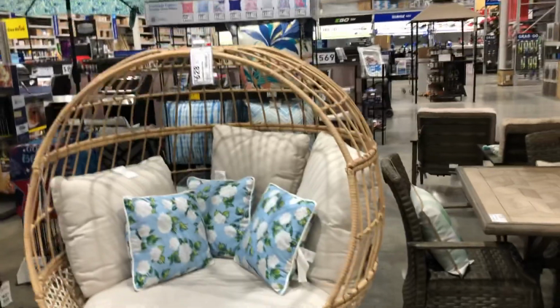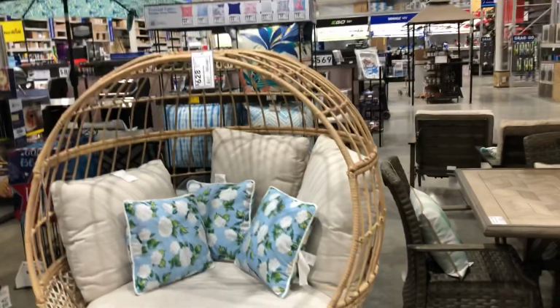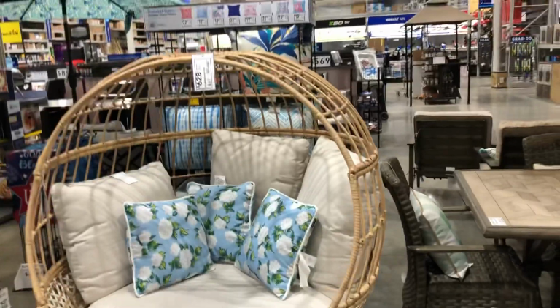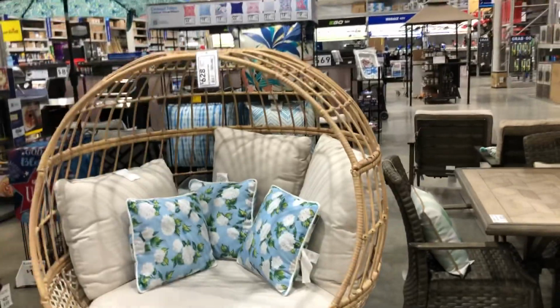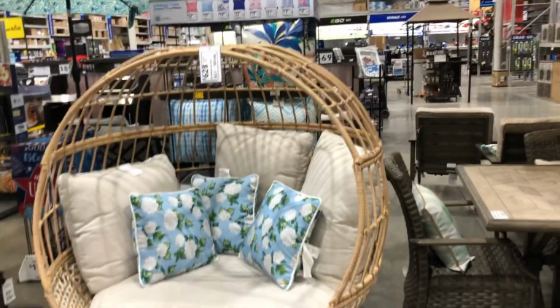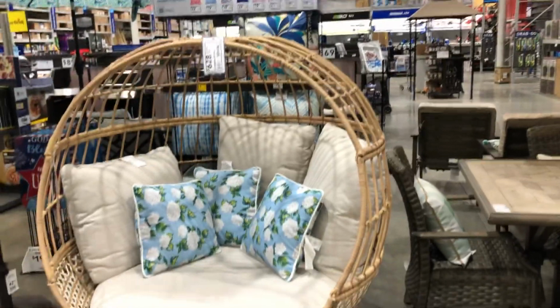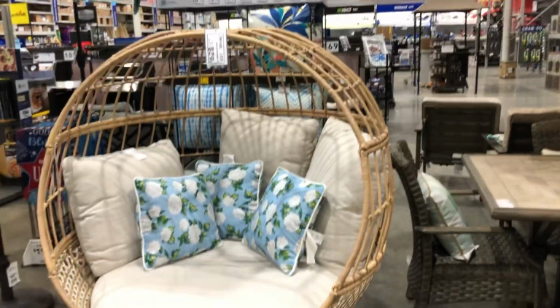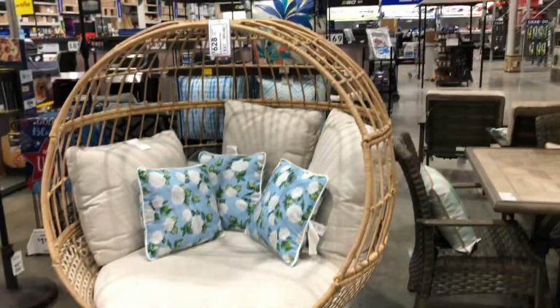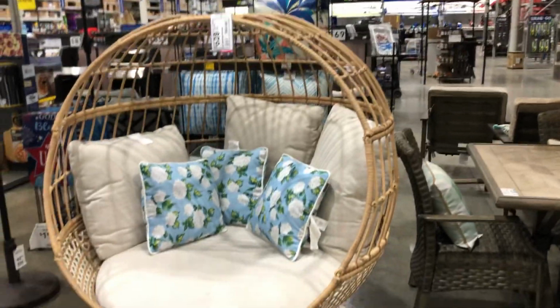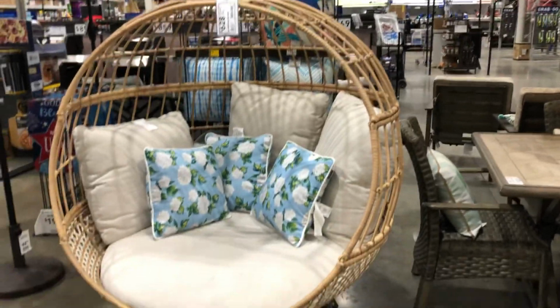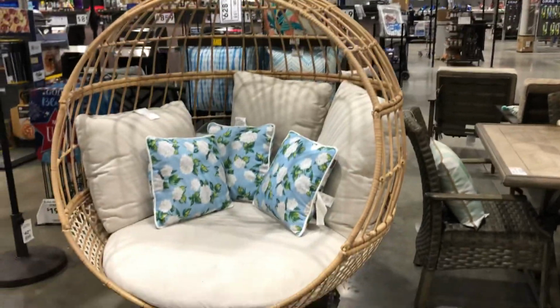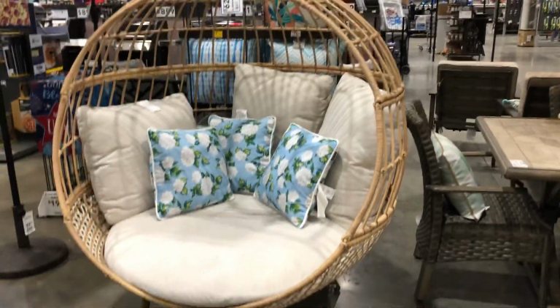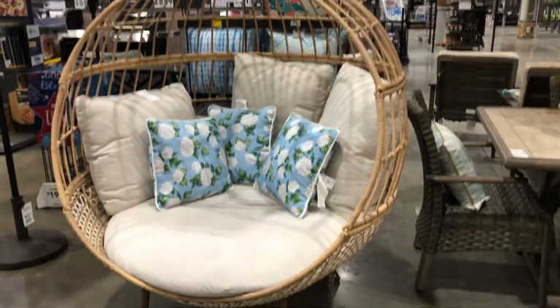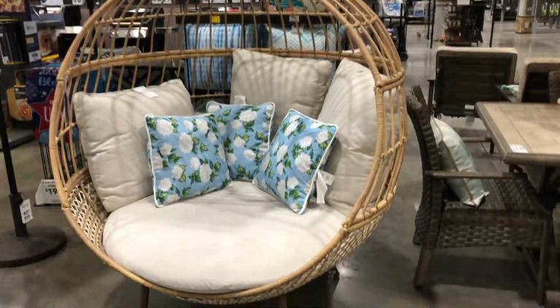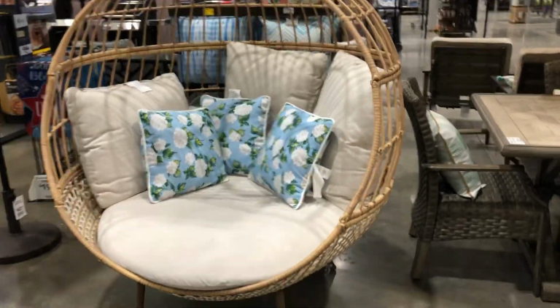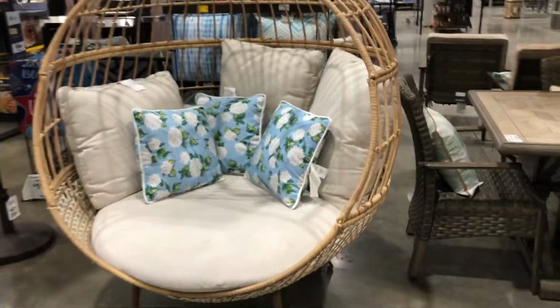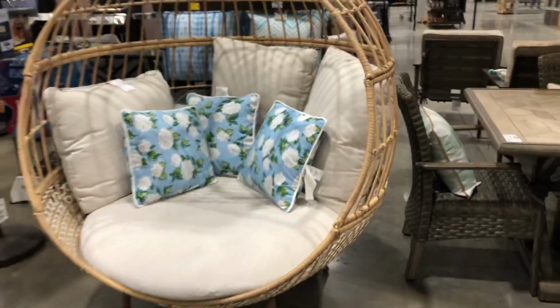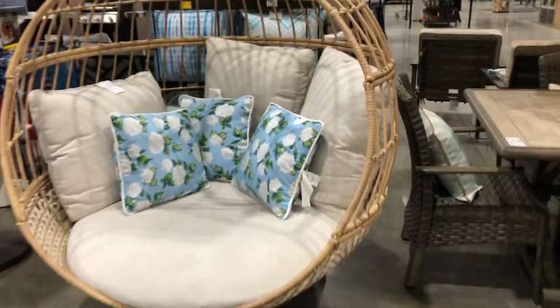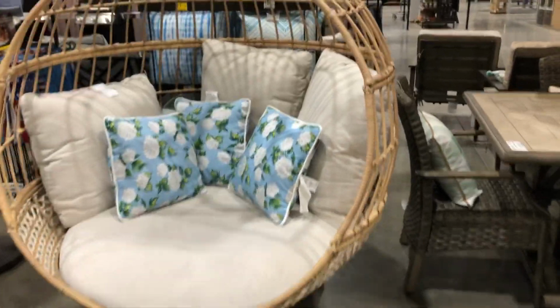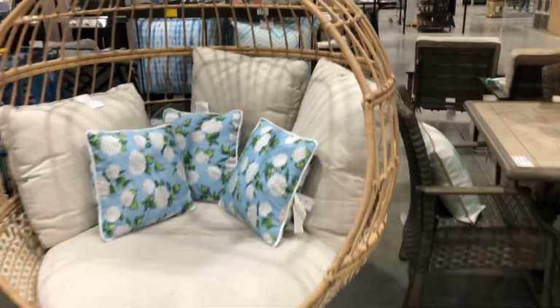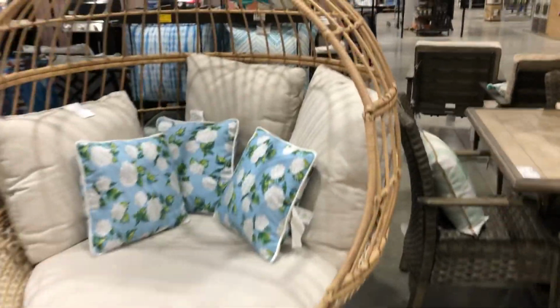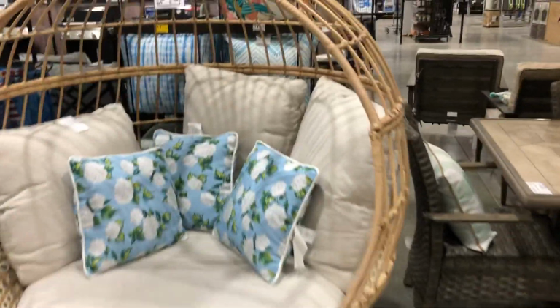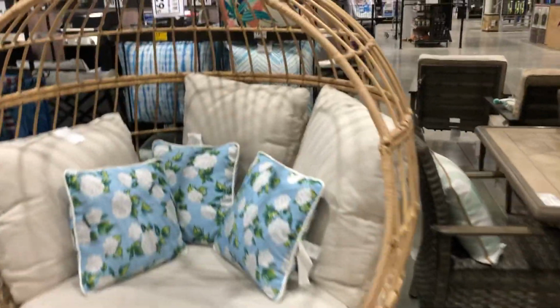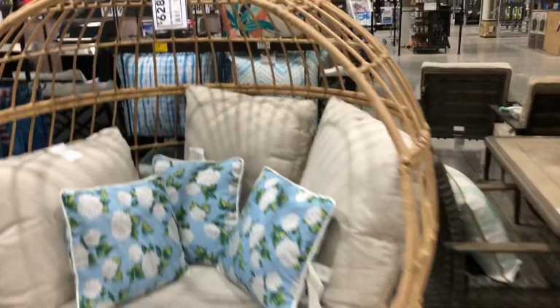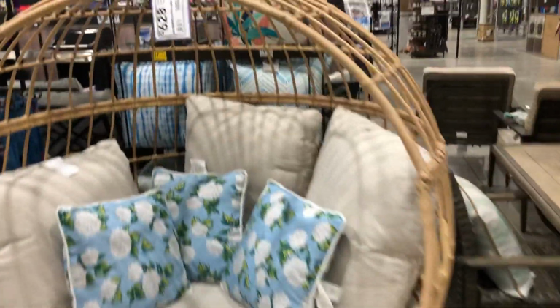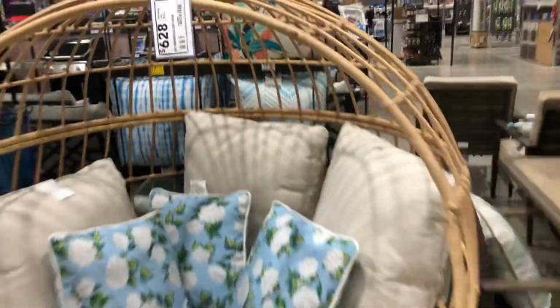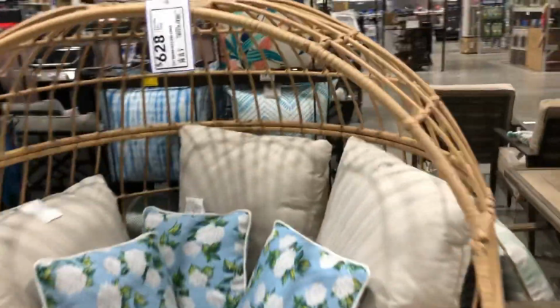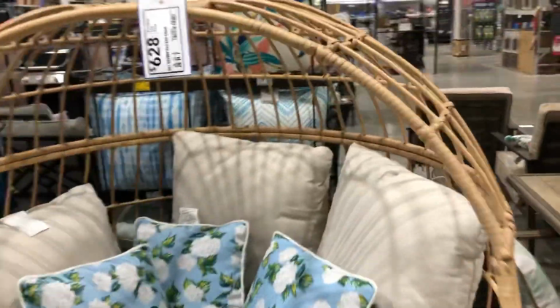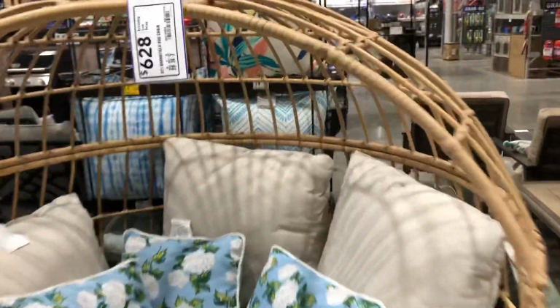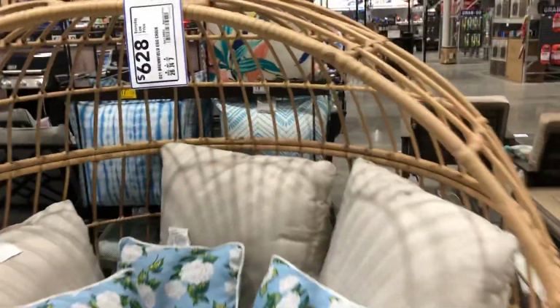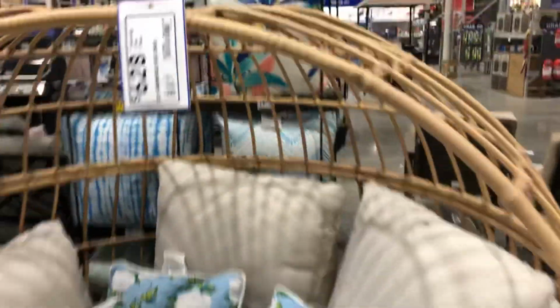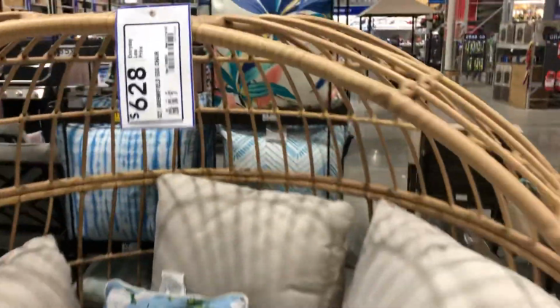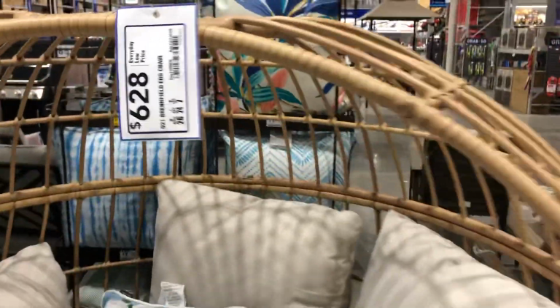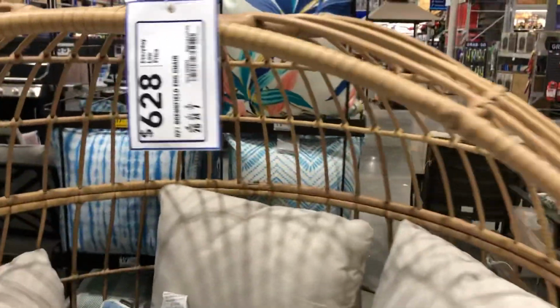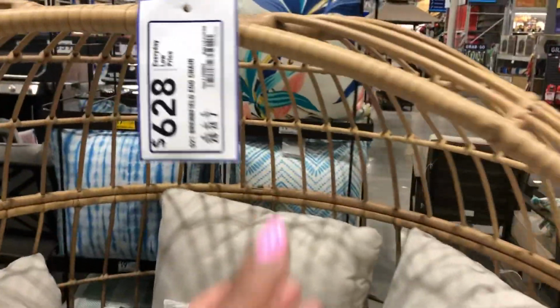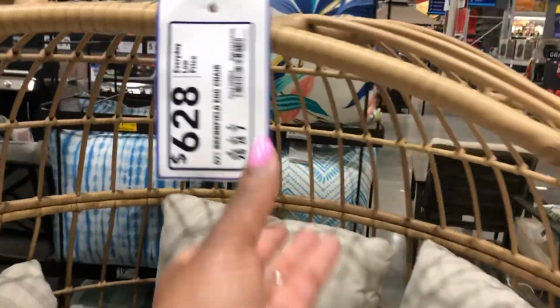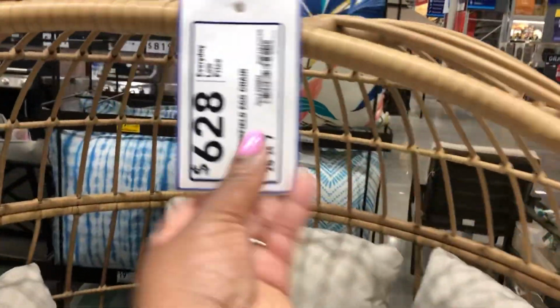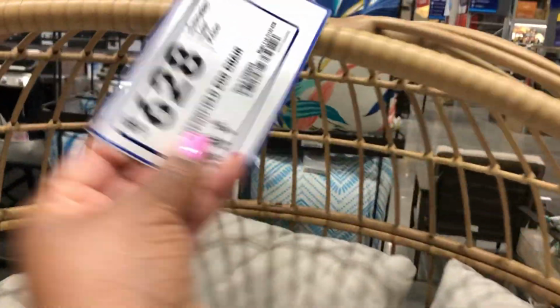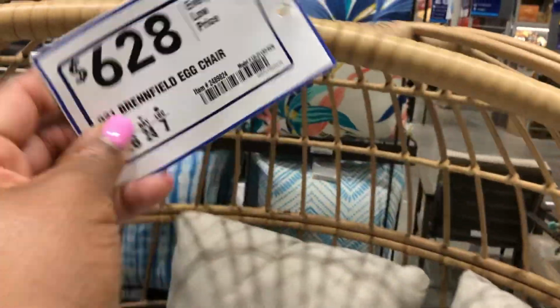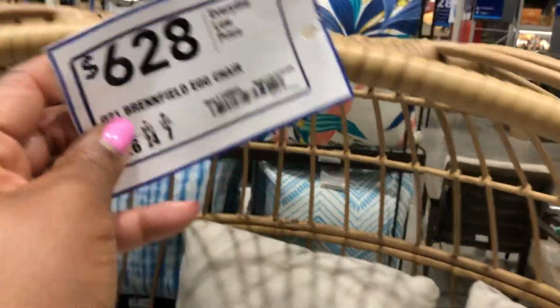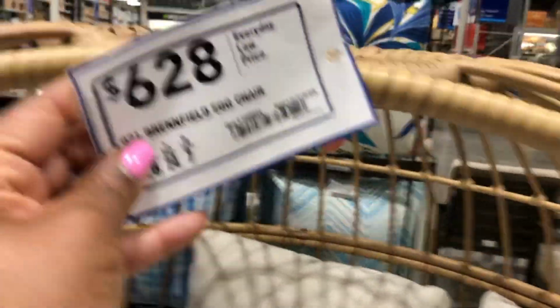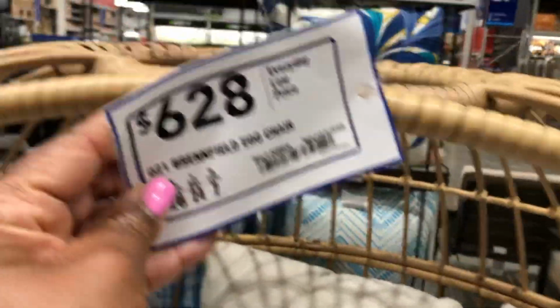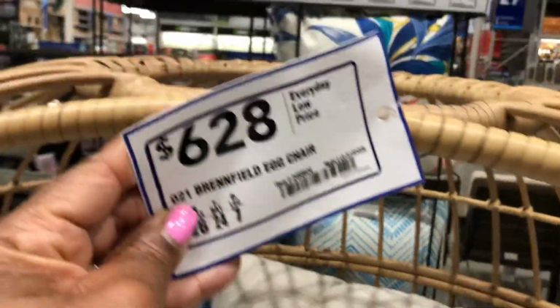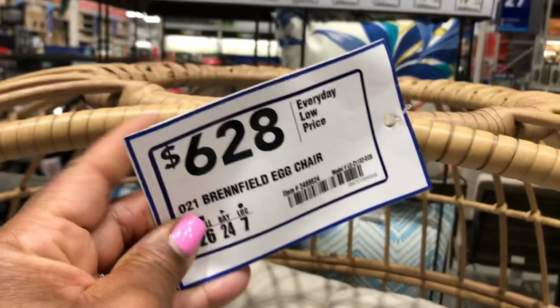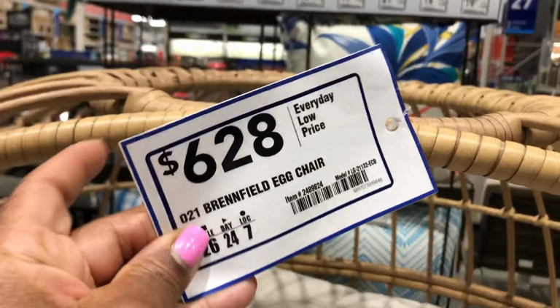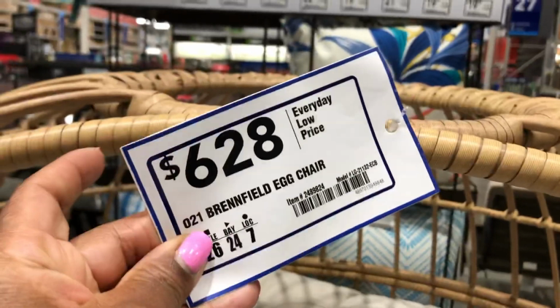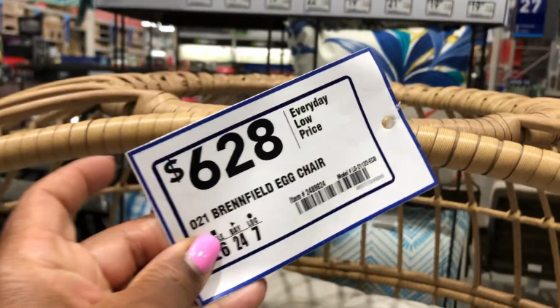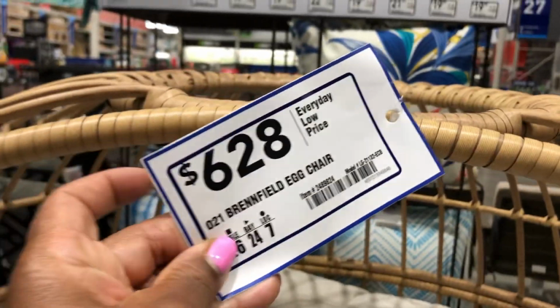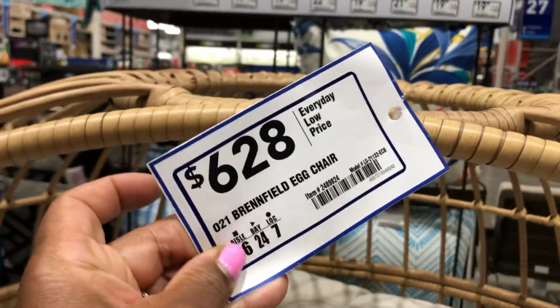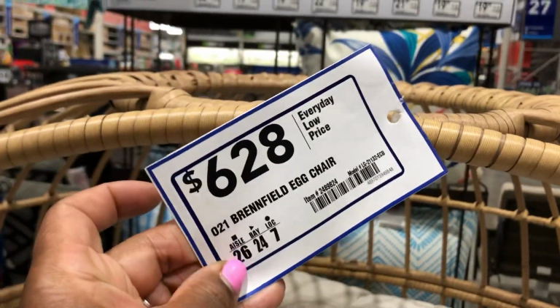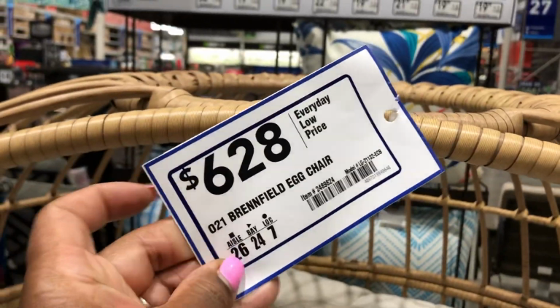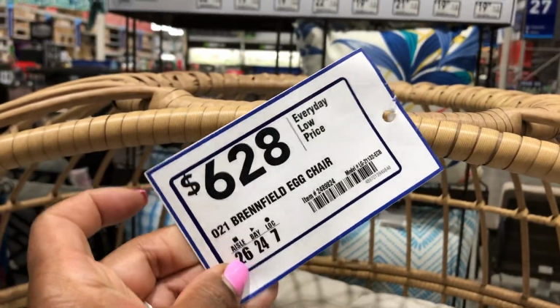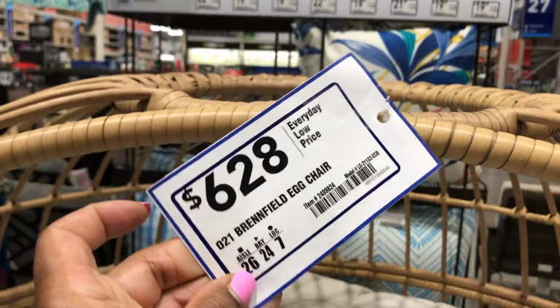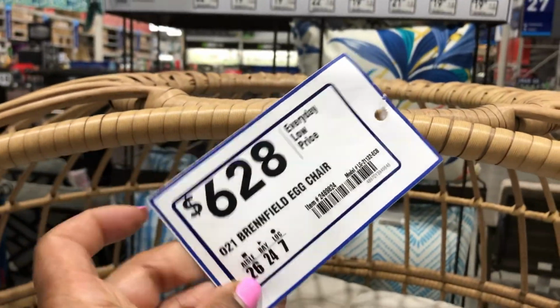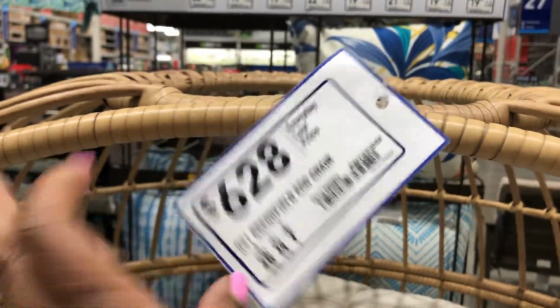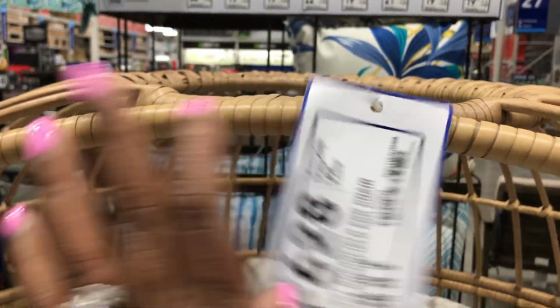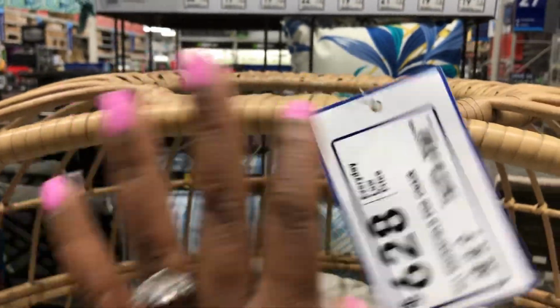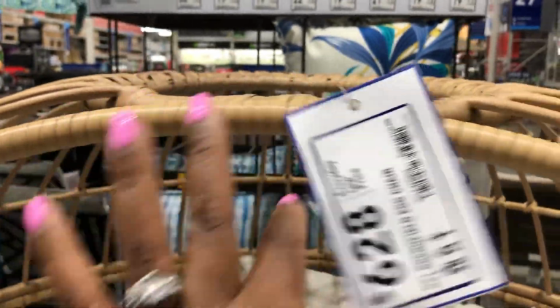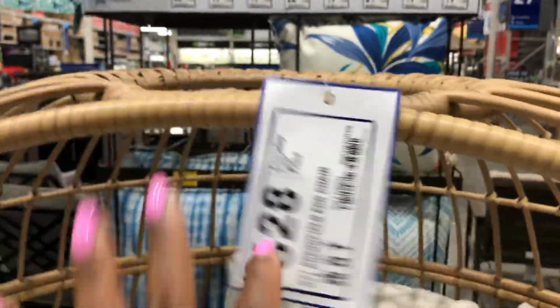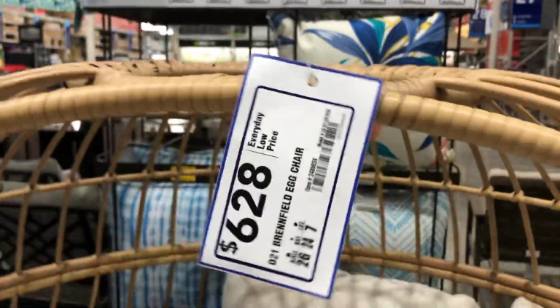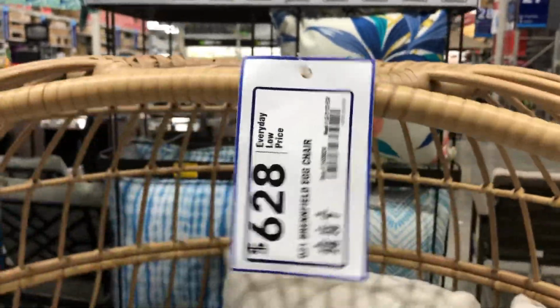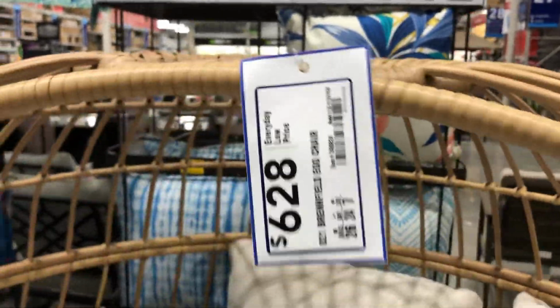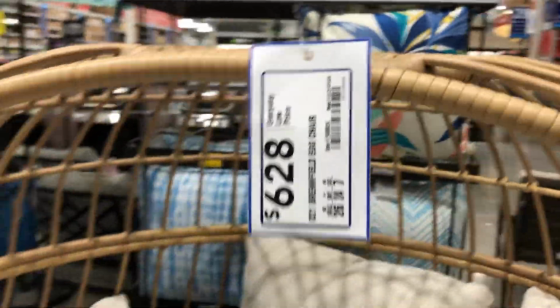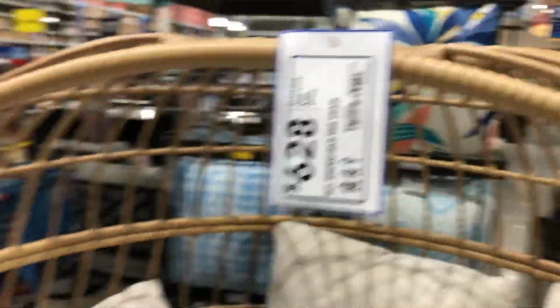We did see this one — the egg chair — four six twenty-eight. This one was in the last video.